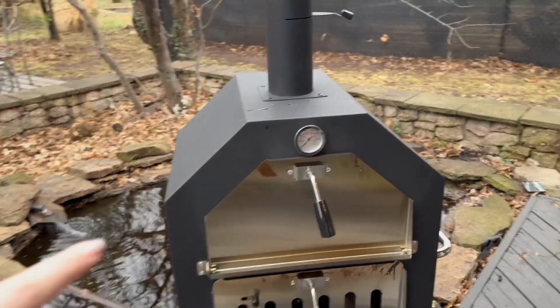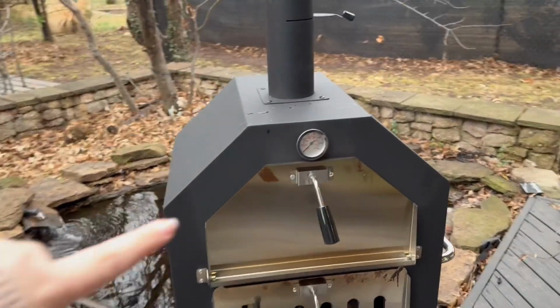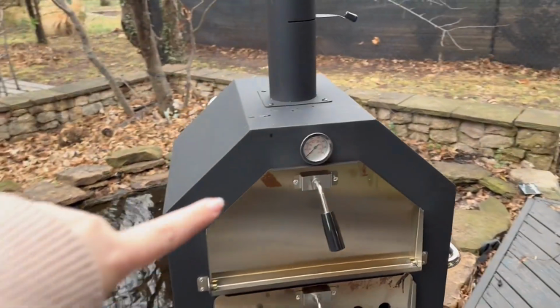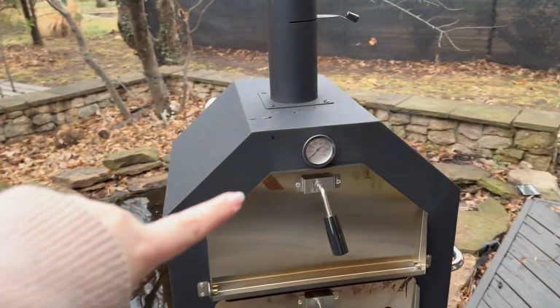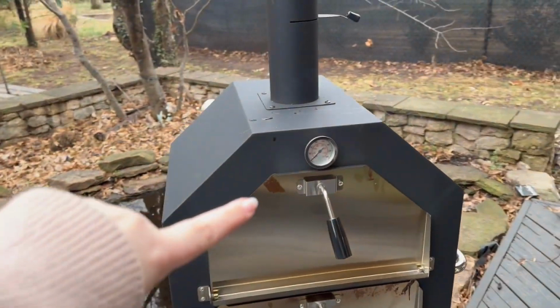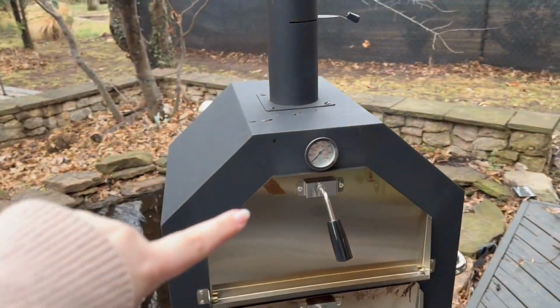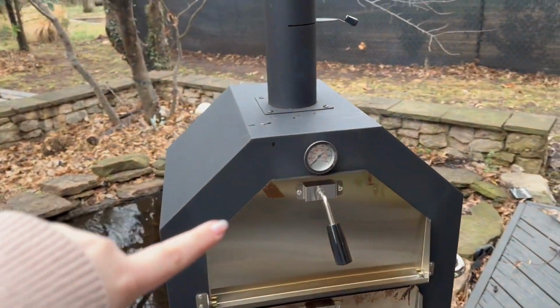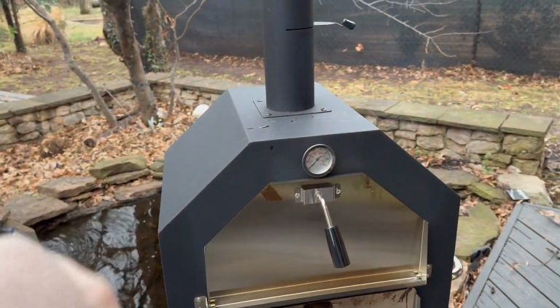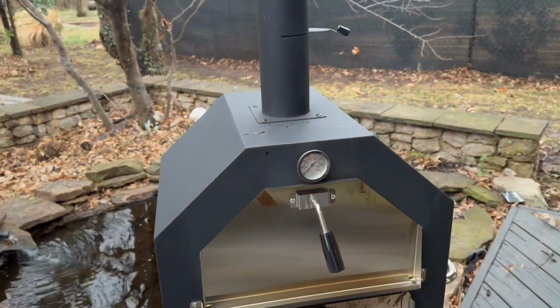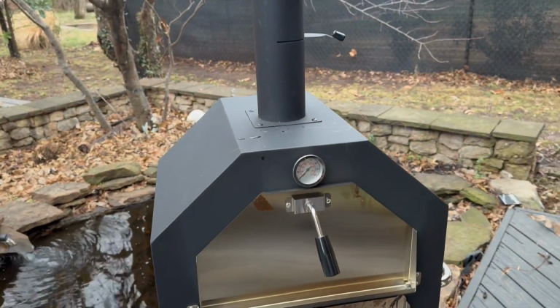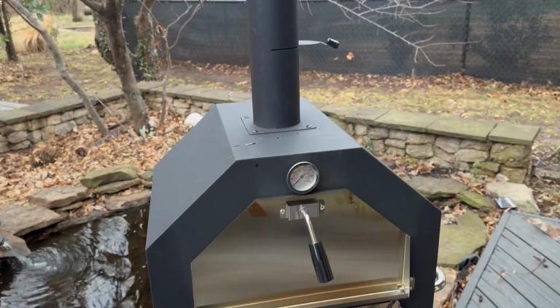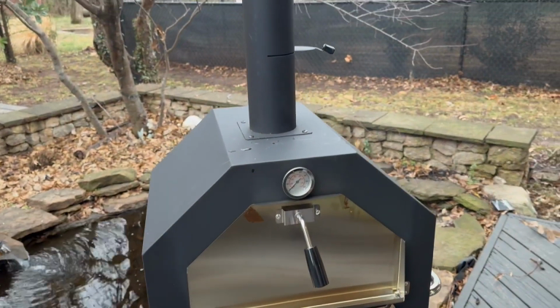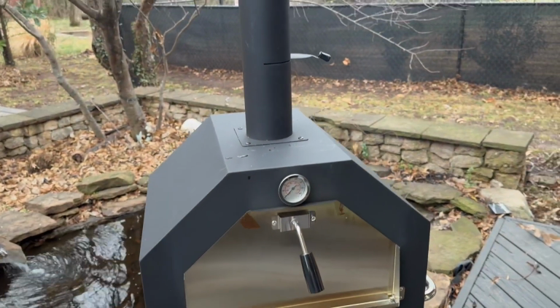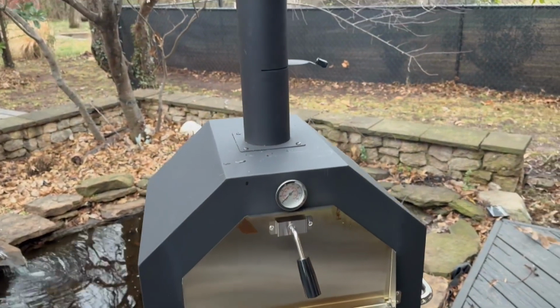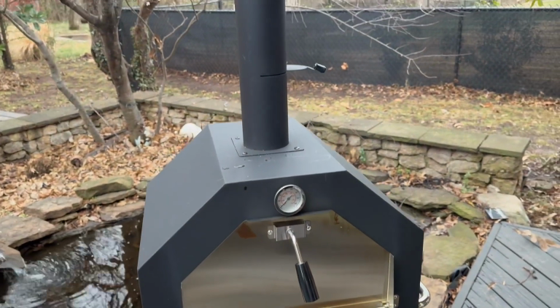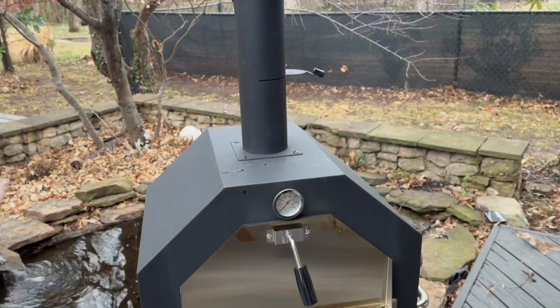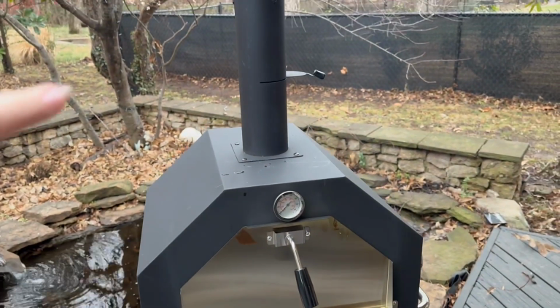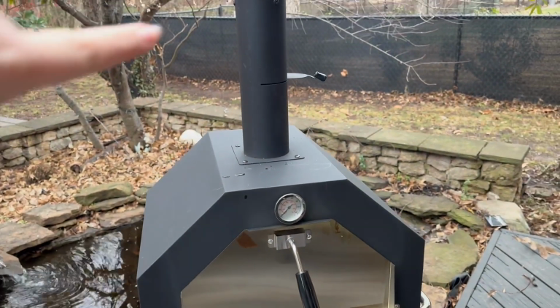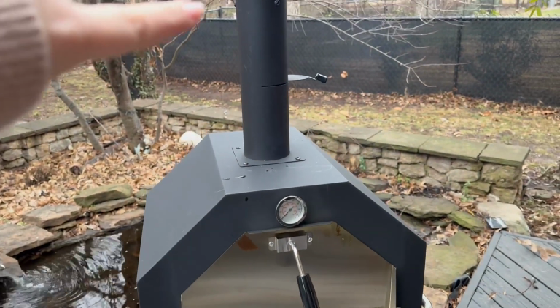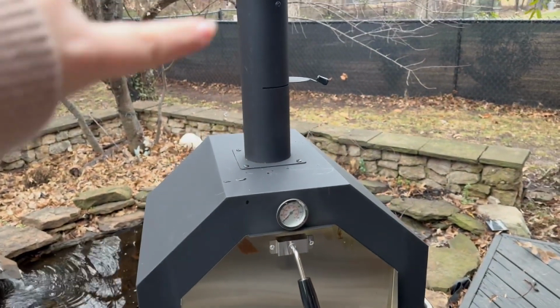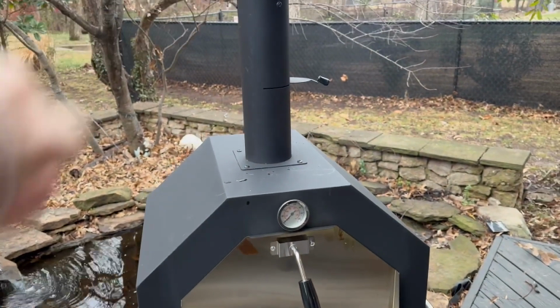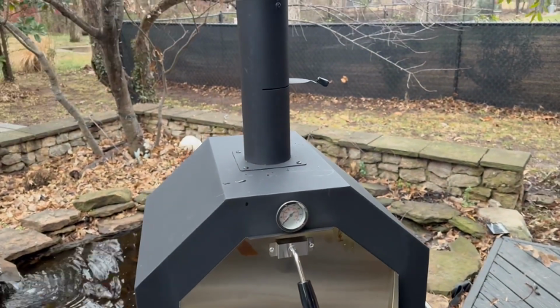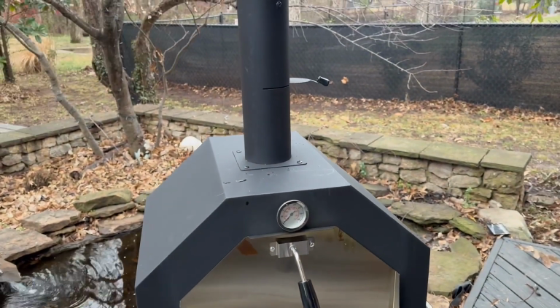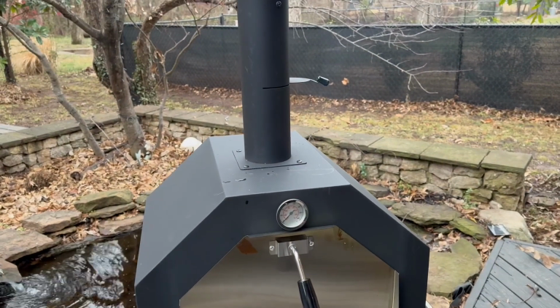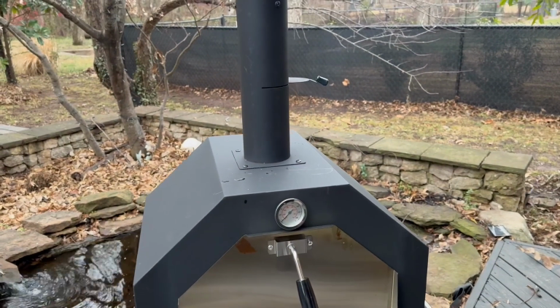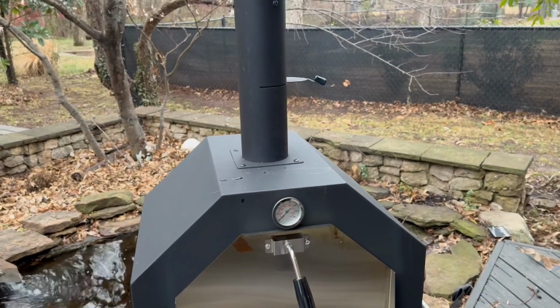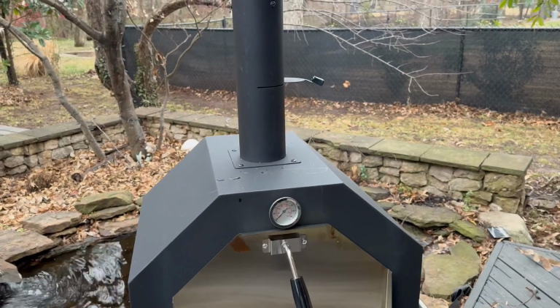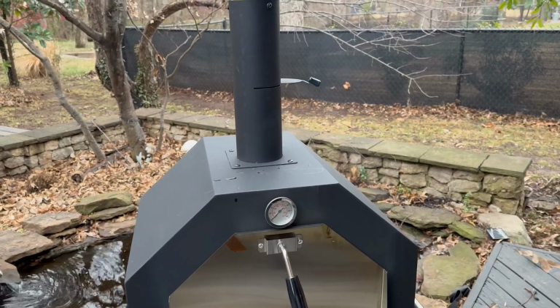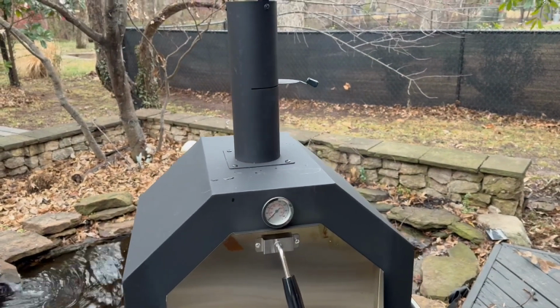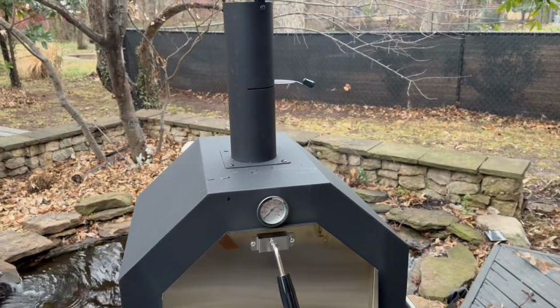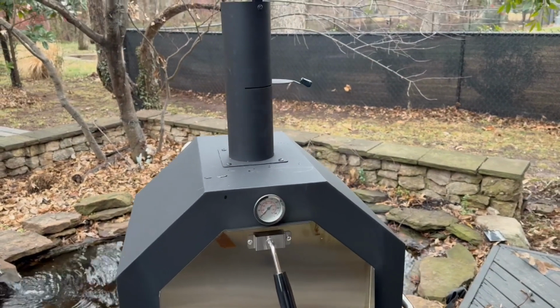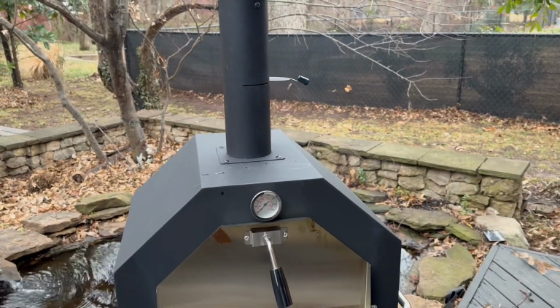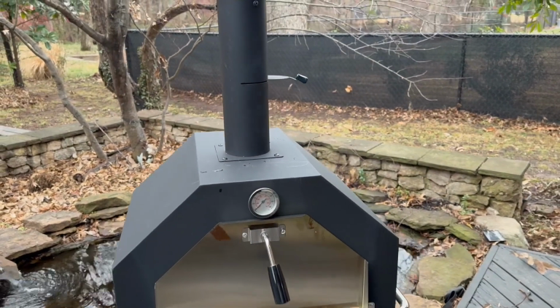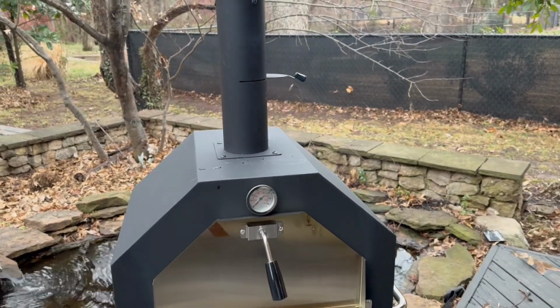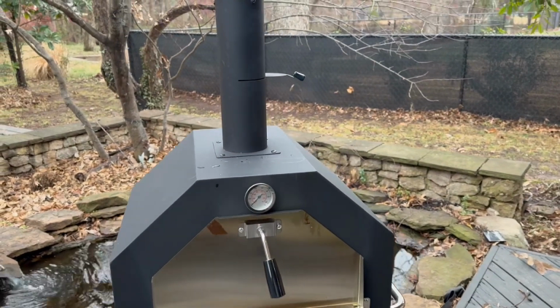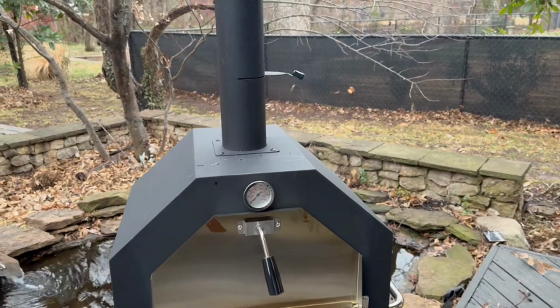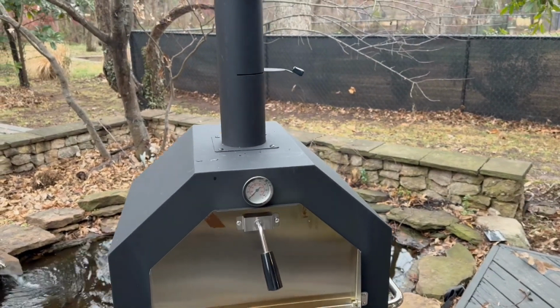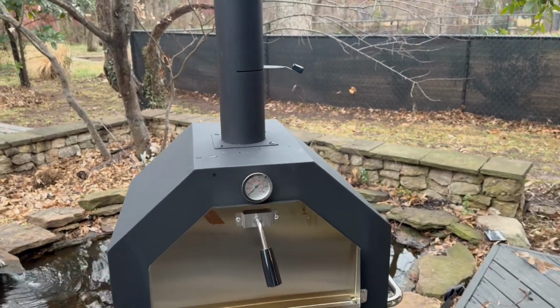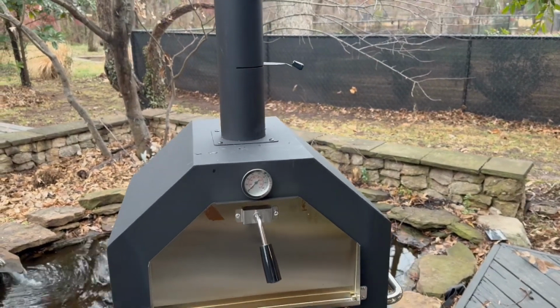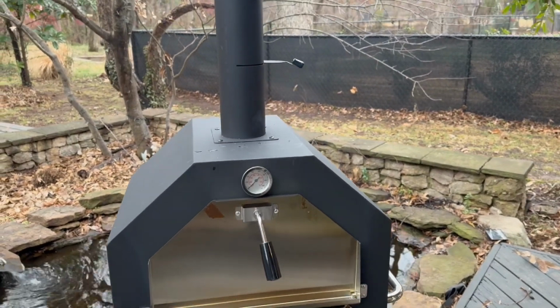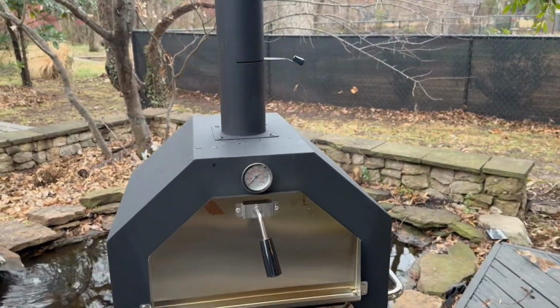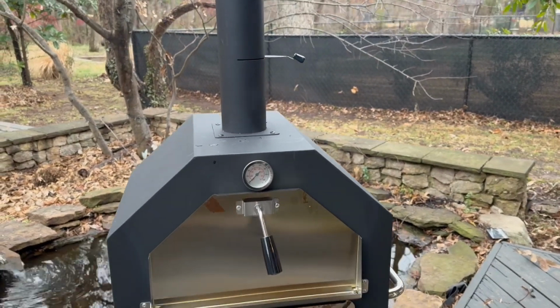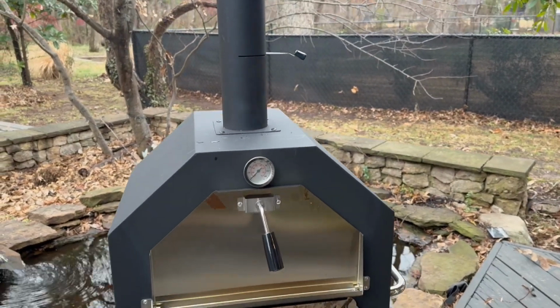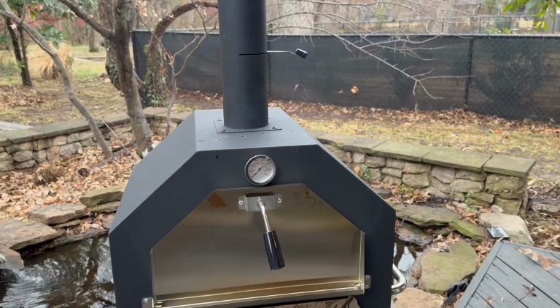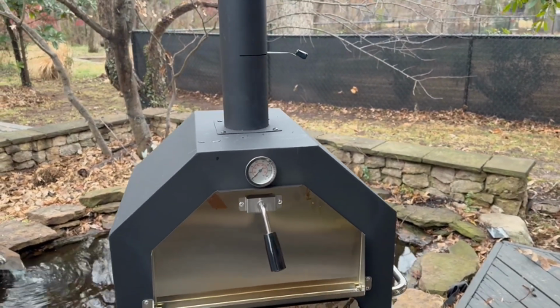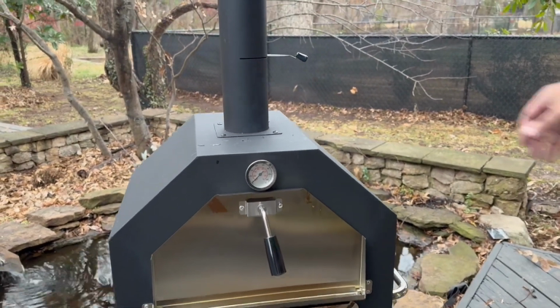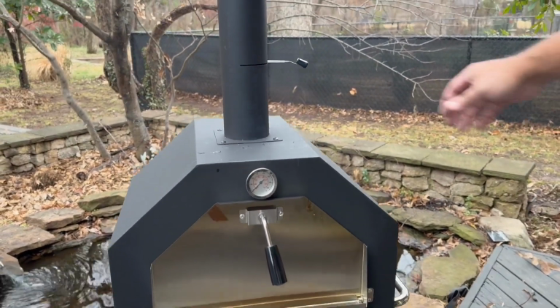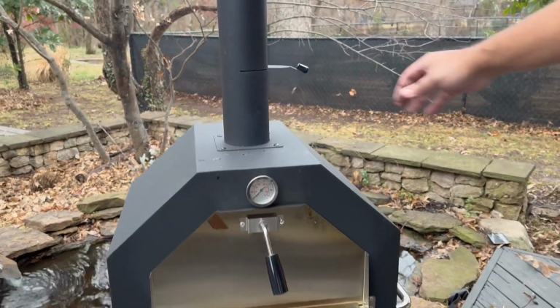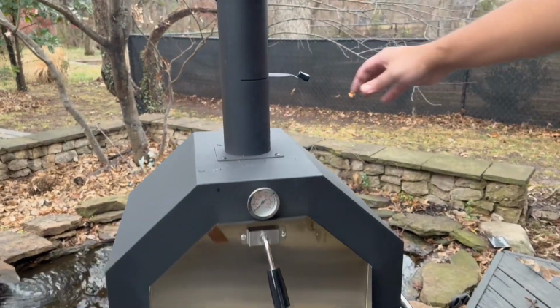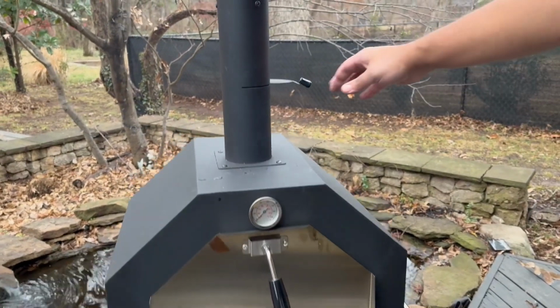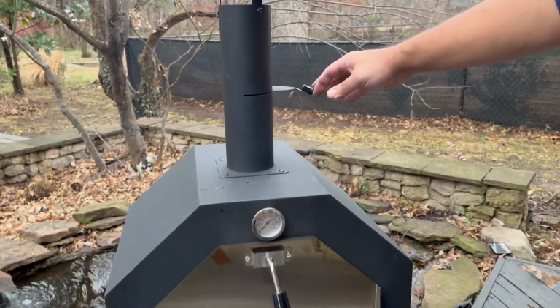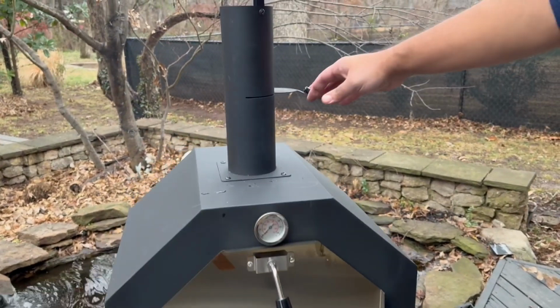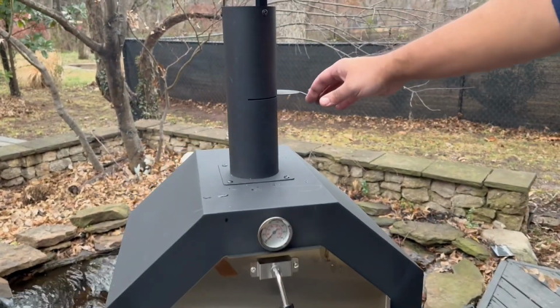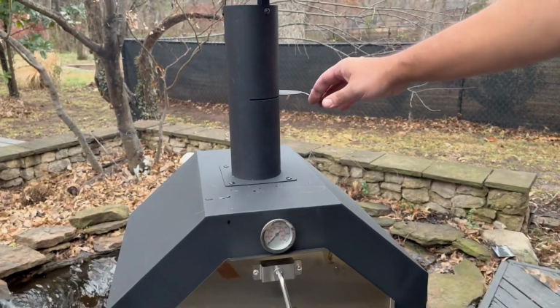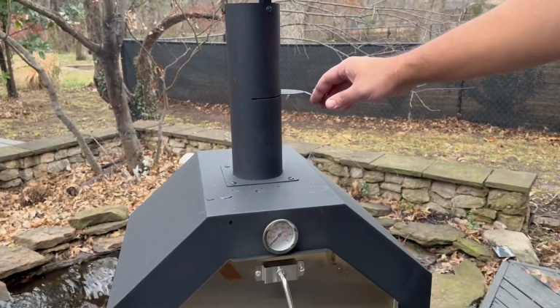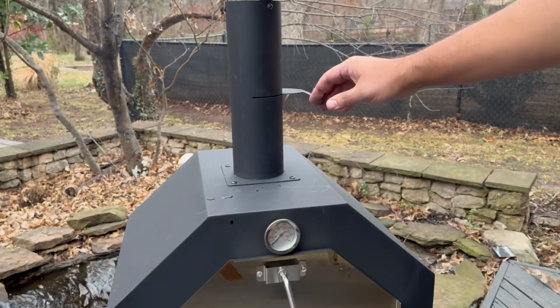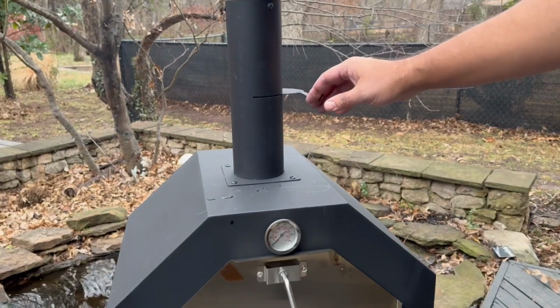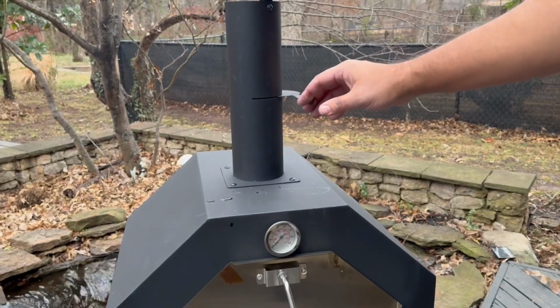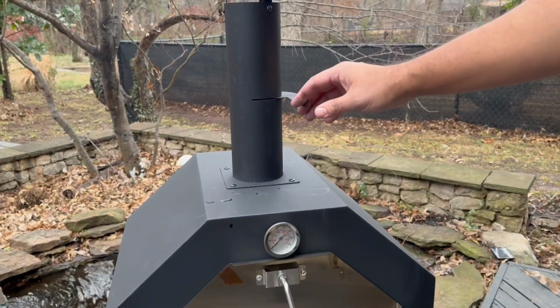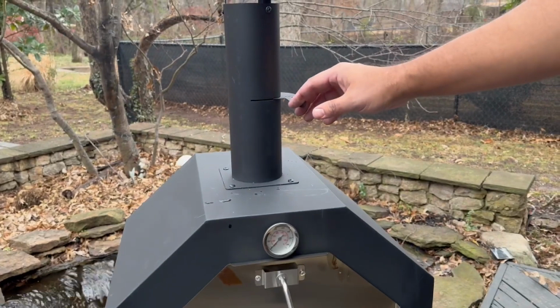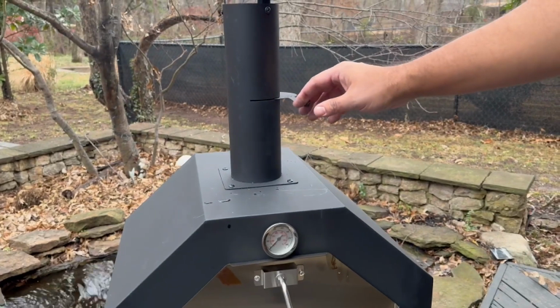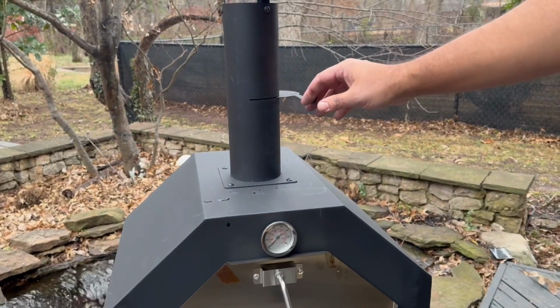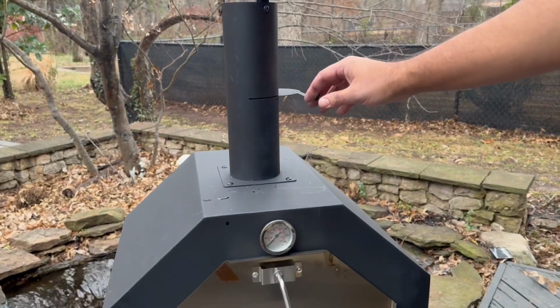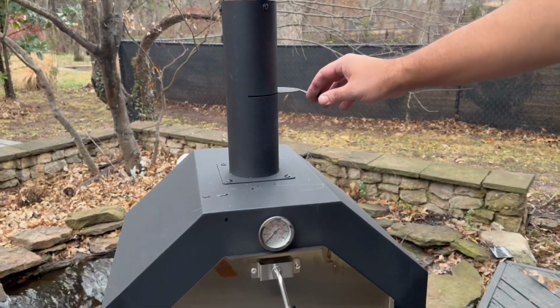You can see the temperature gauge there, and you can also adjust the fire up there as well.